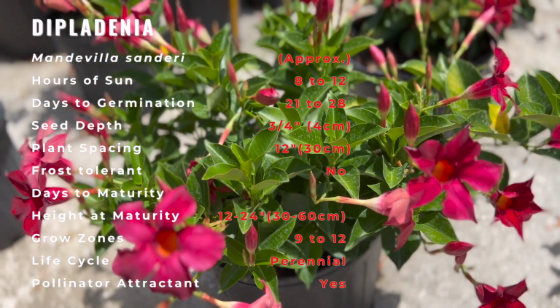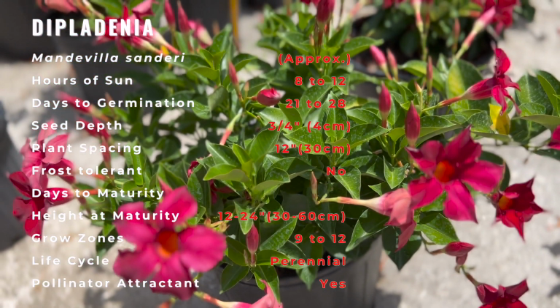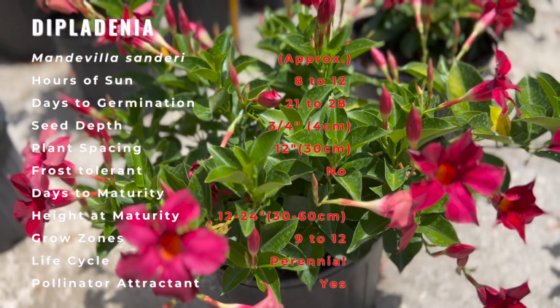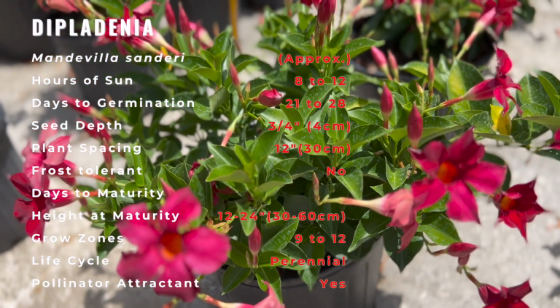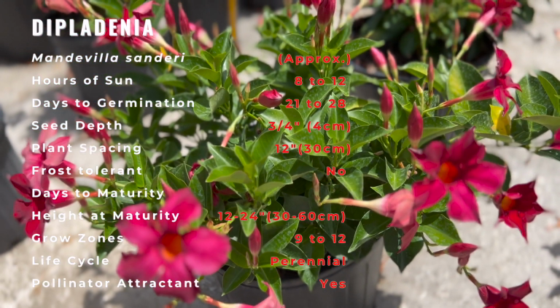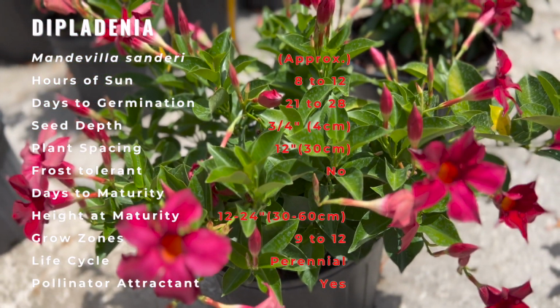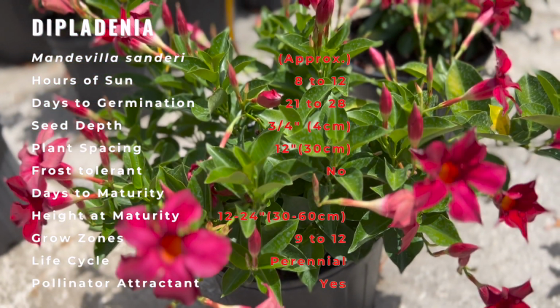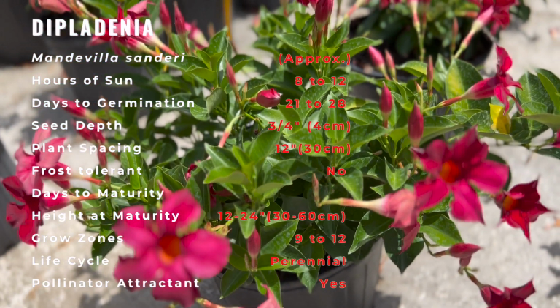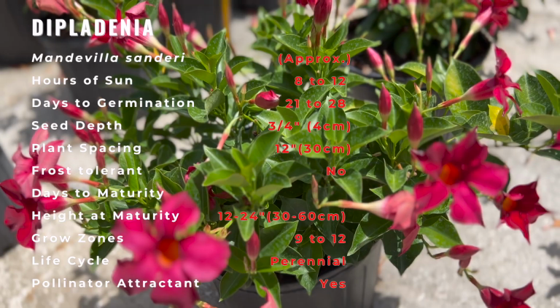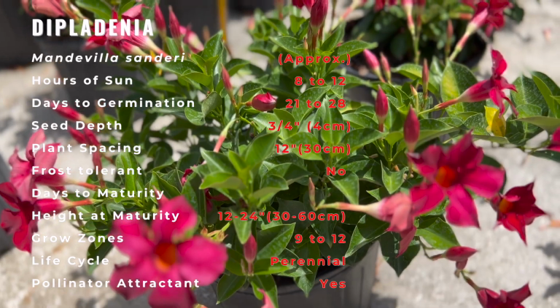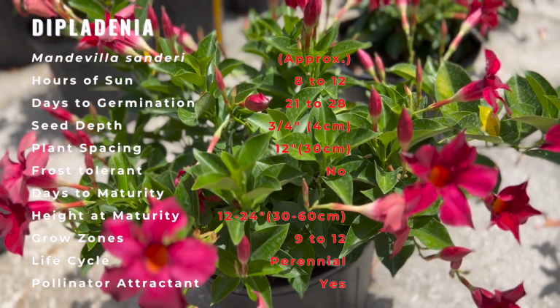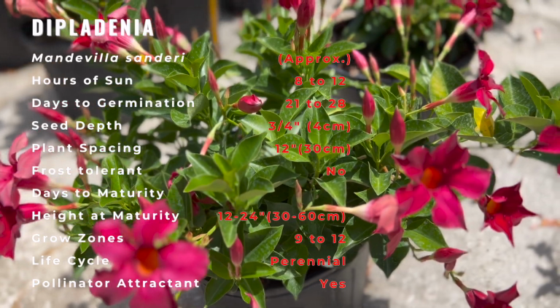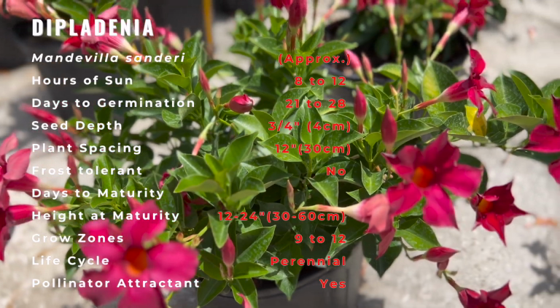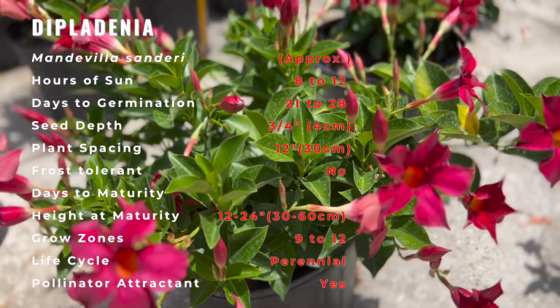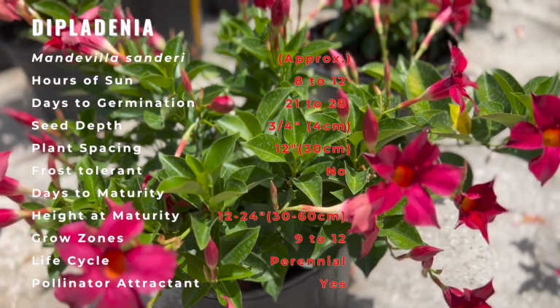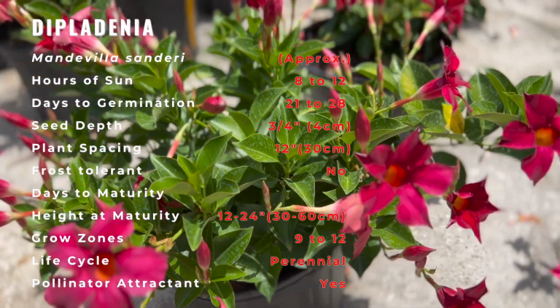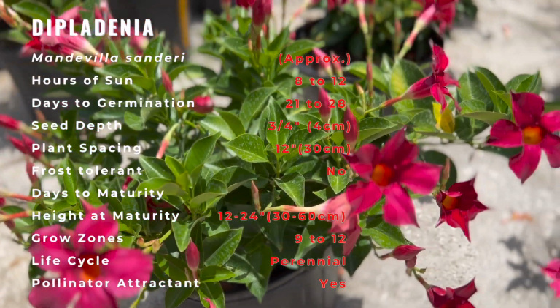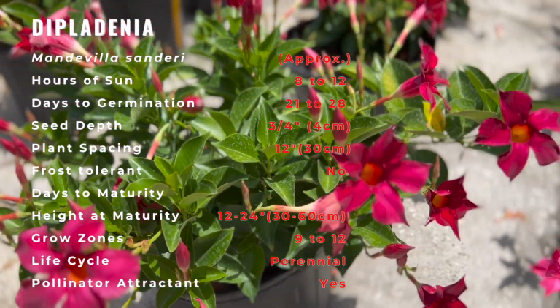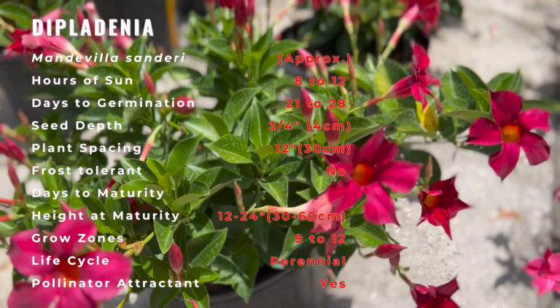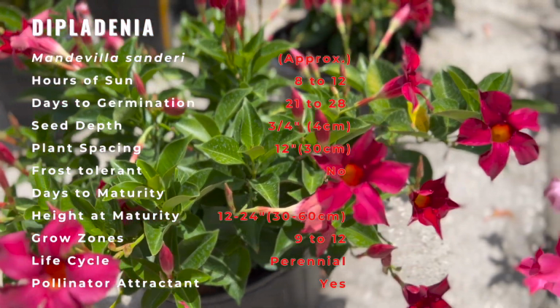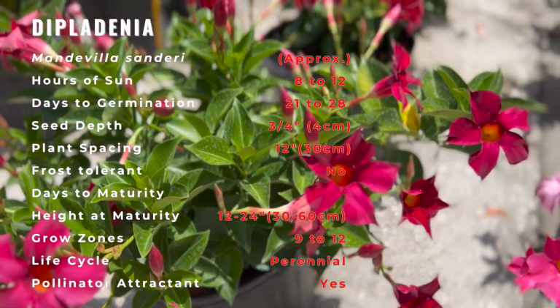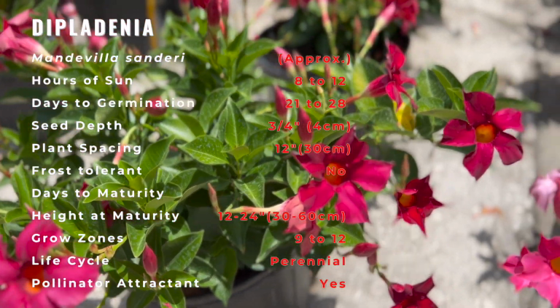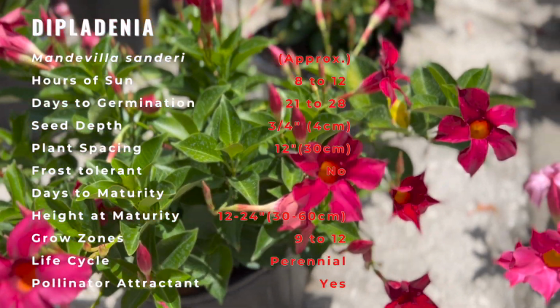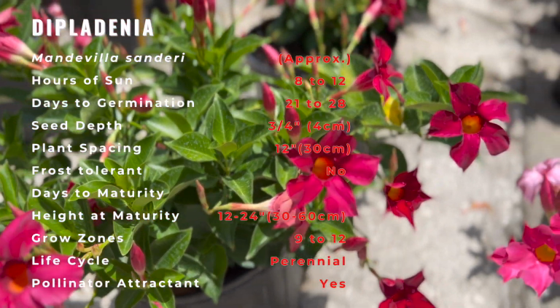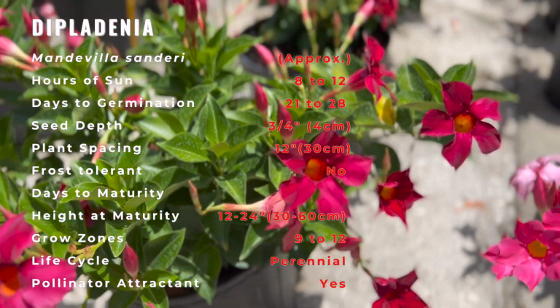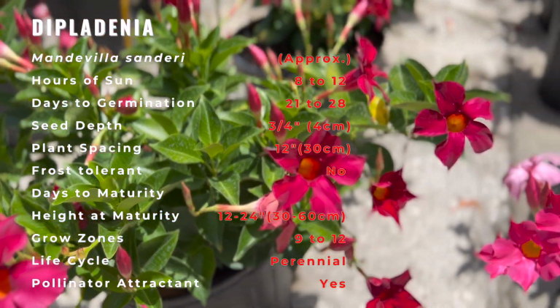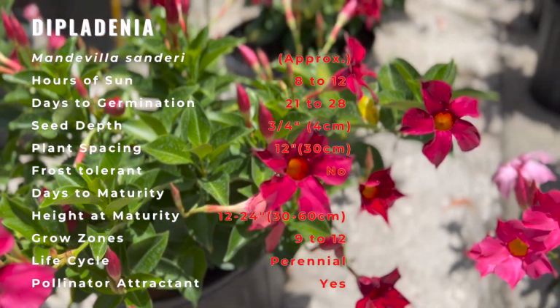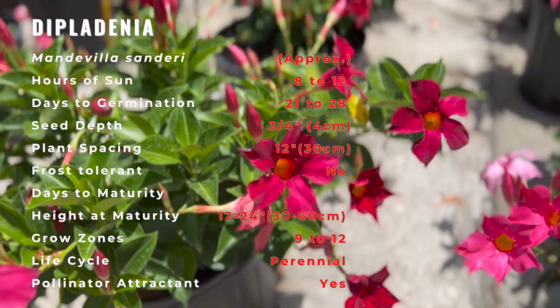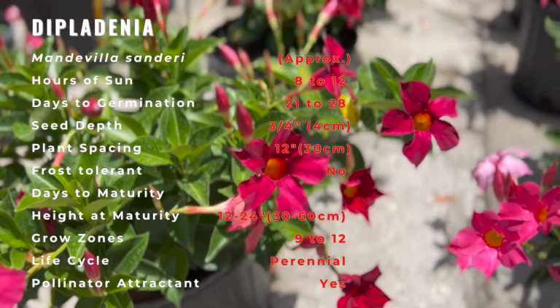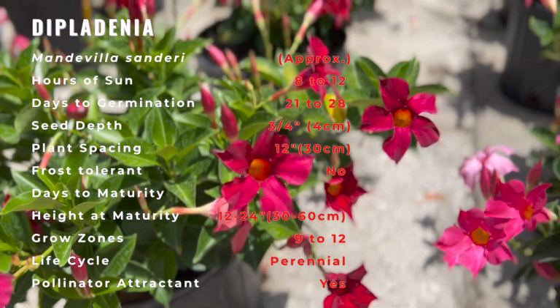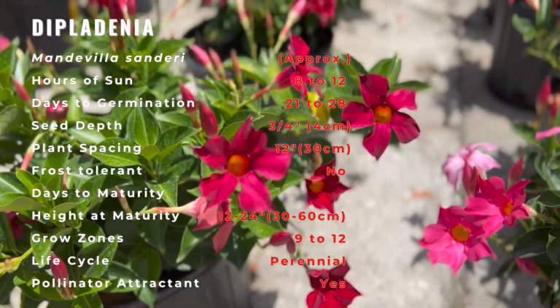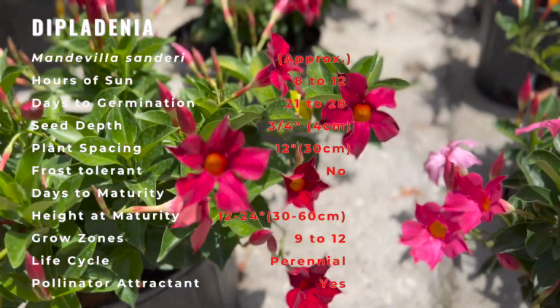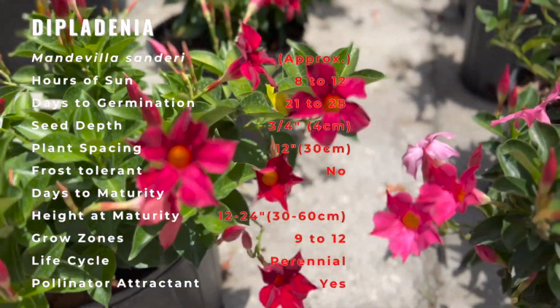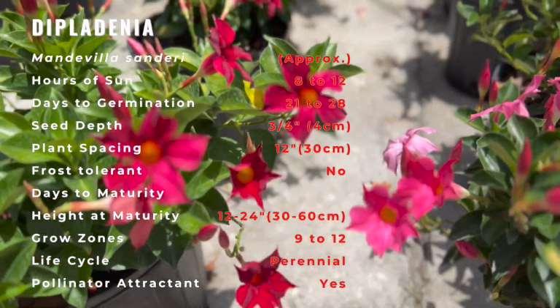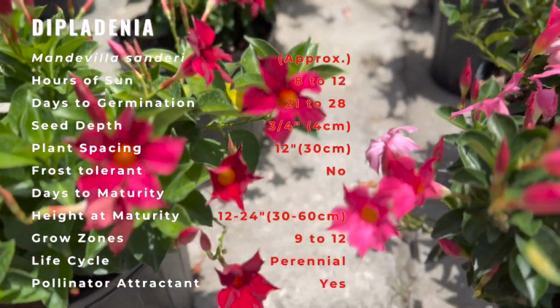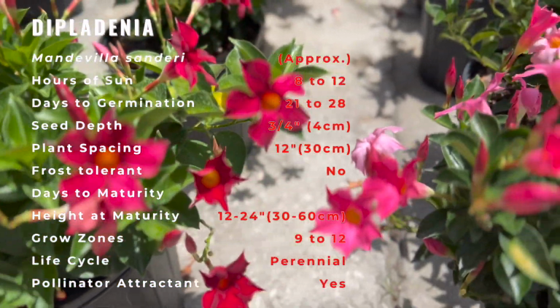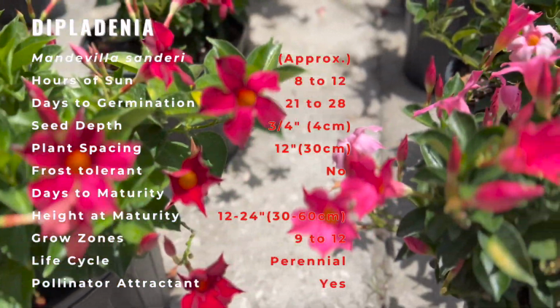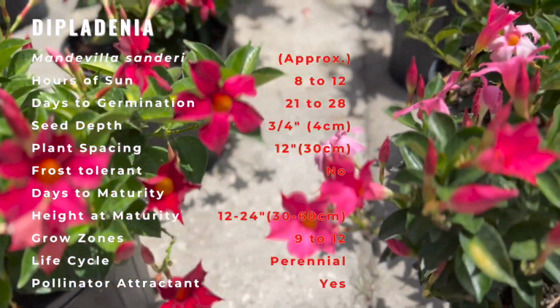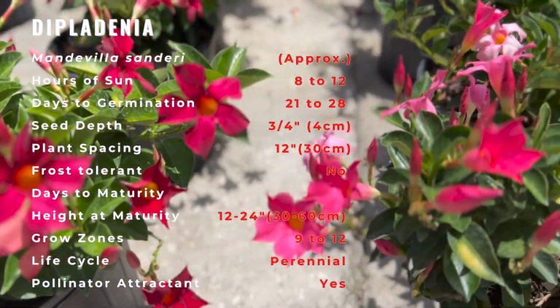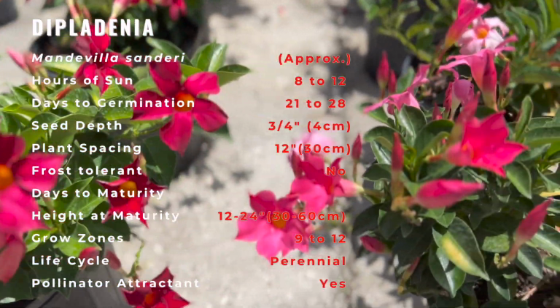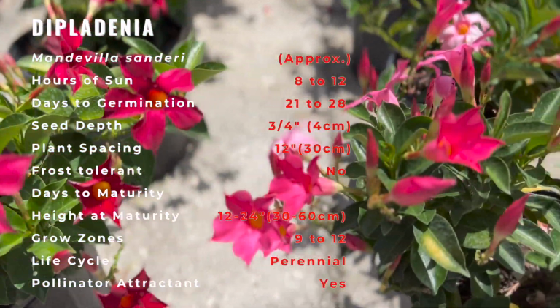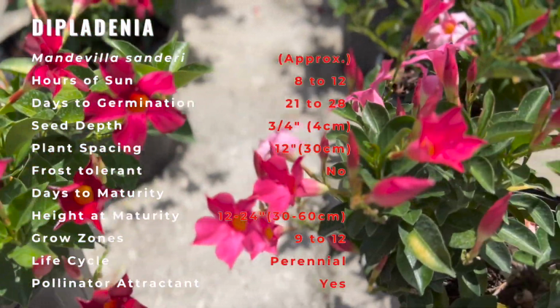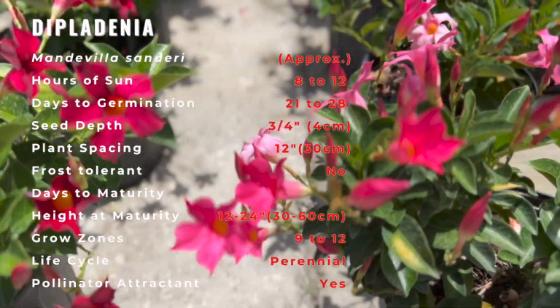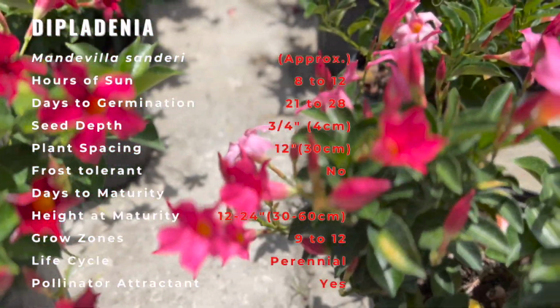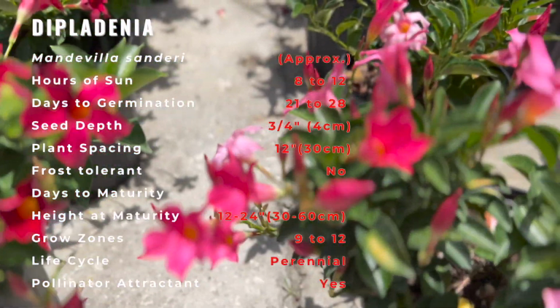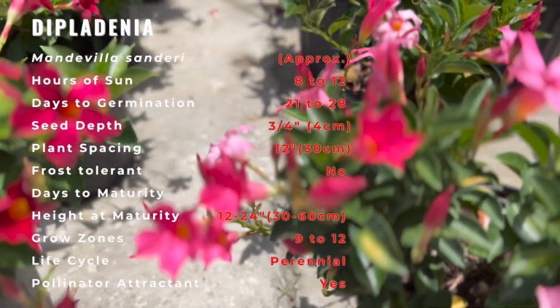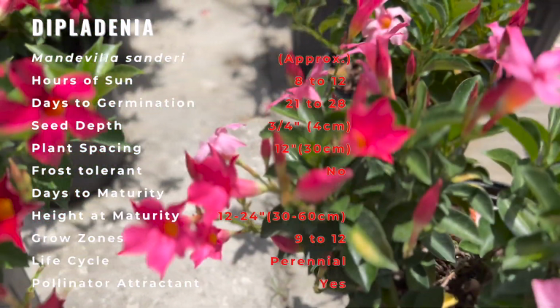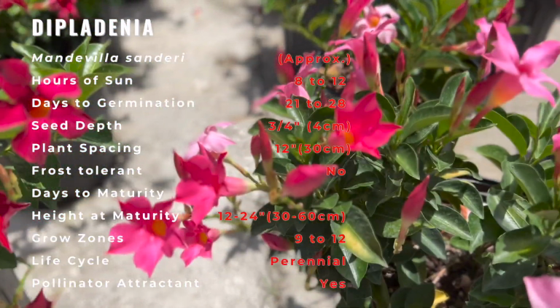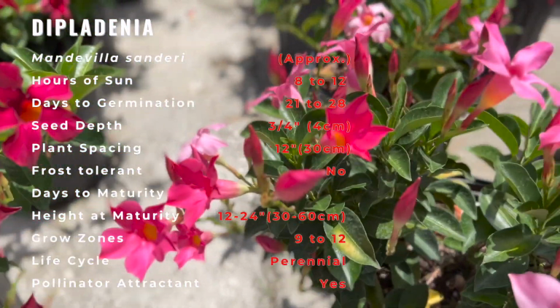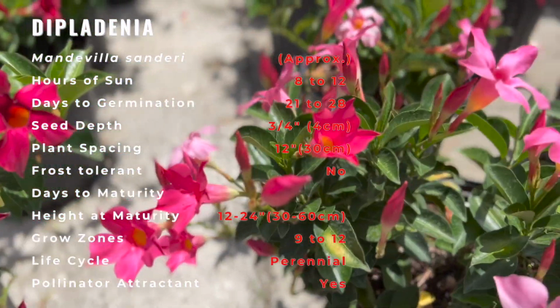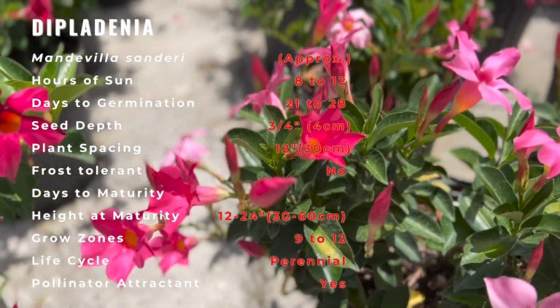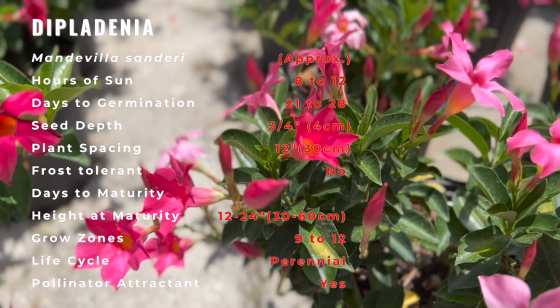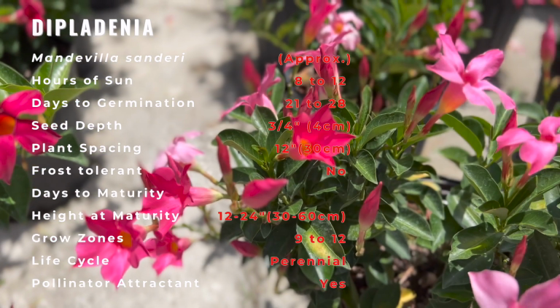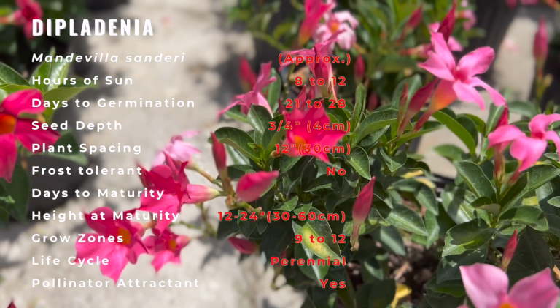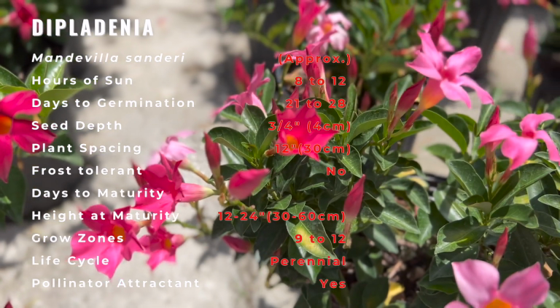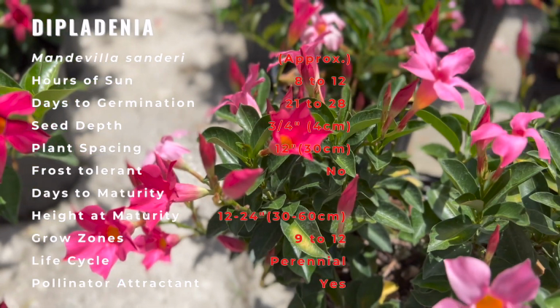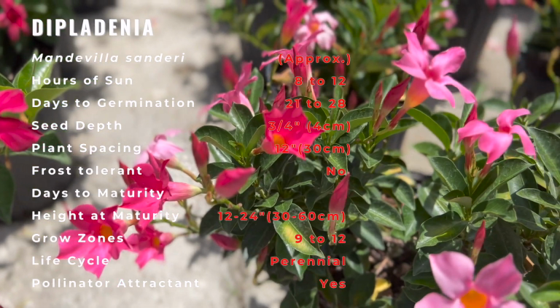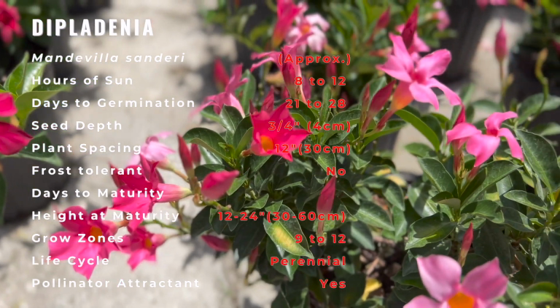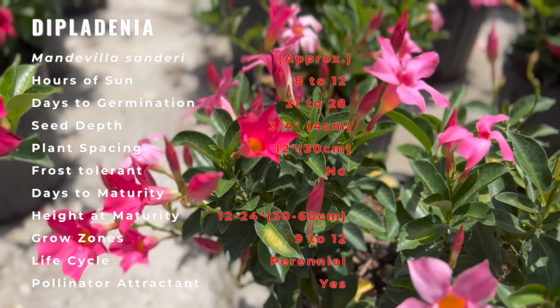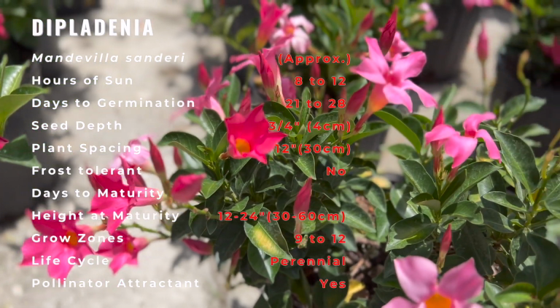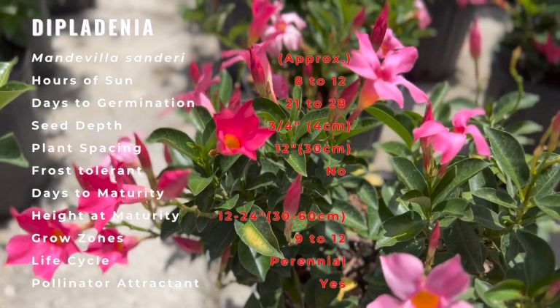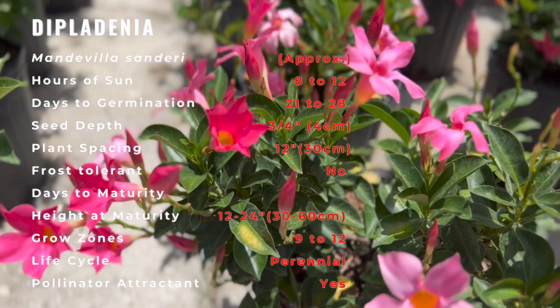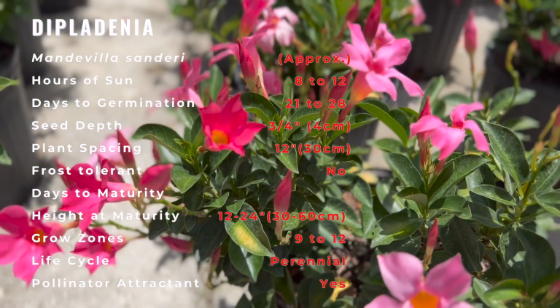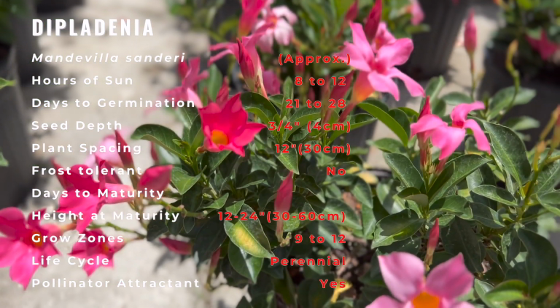A major difference between Diplodinia and mandevilla is the foliage. Diplodinia leaves are fine and poignant, deeply green, and slightly glossy.